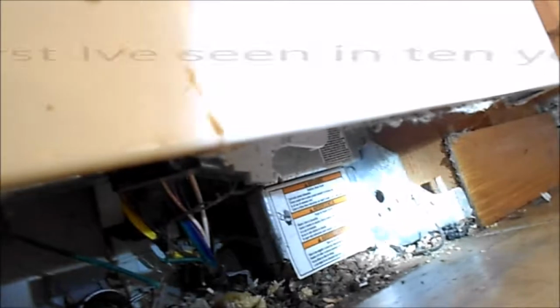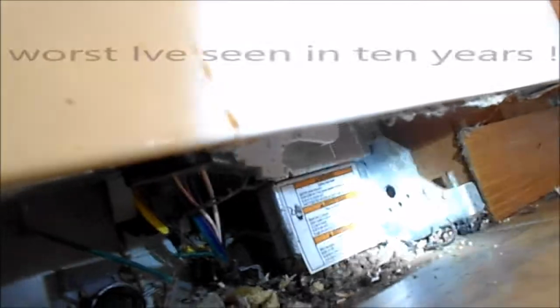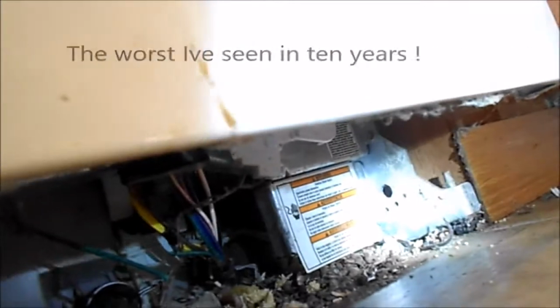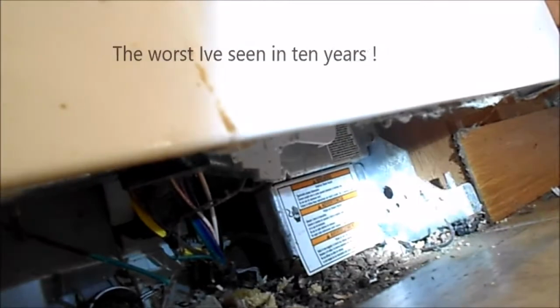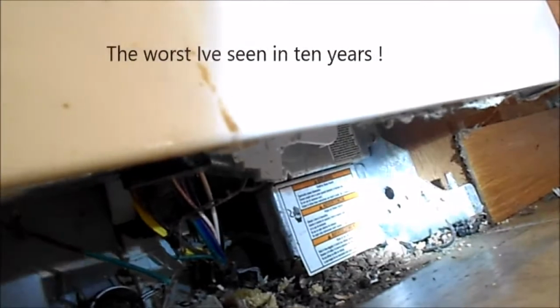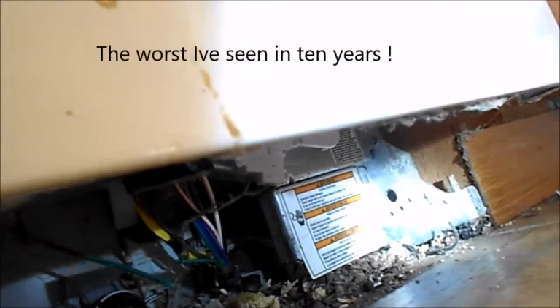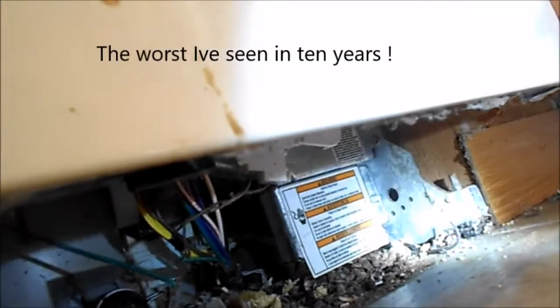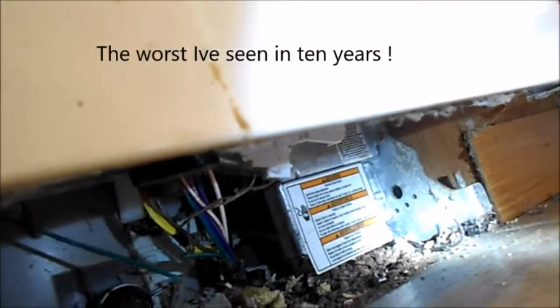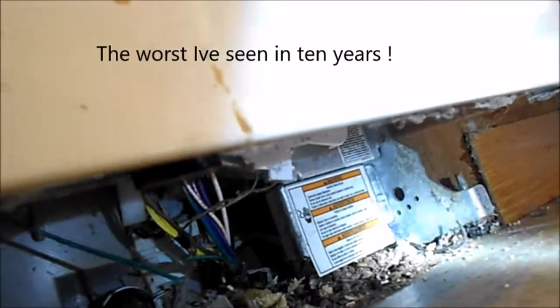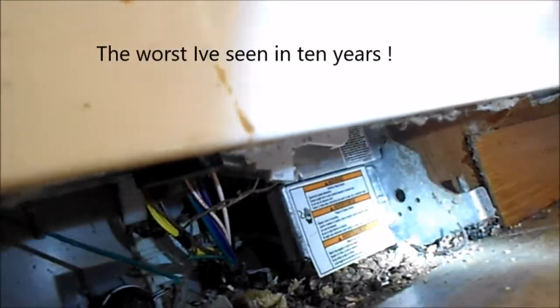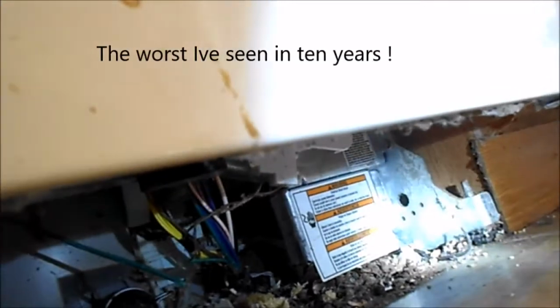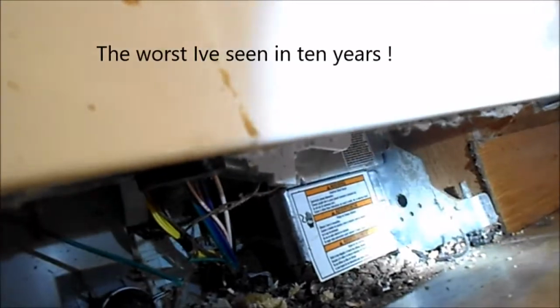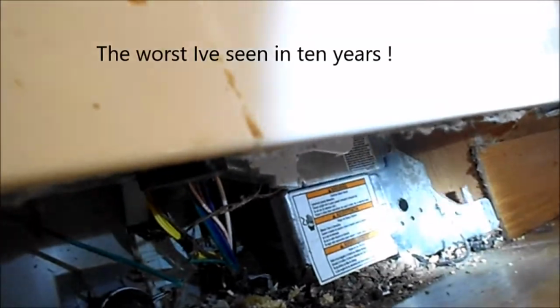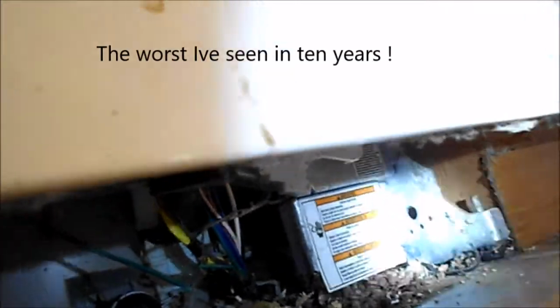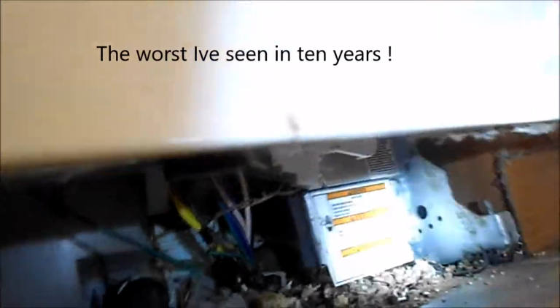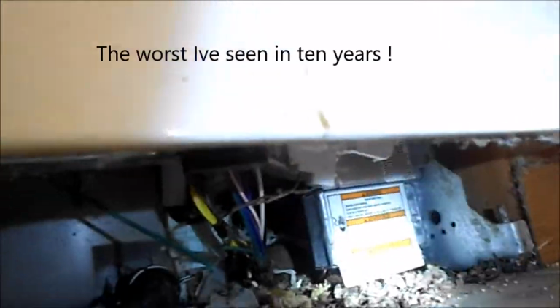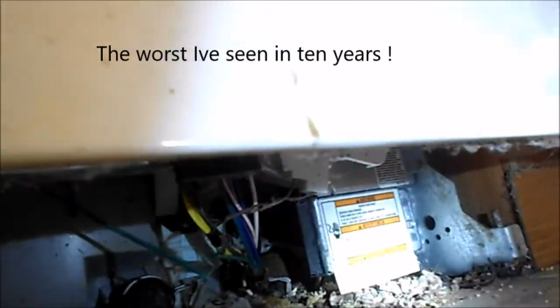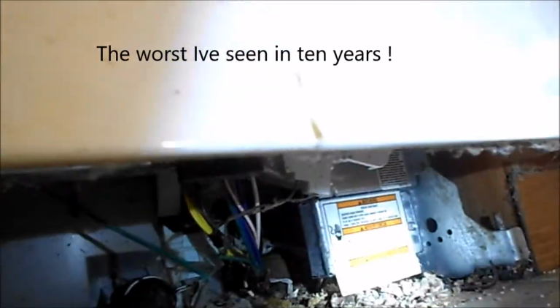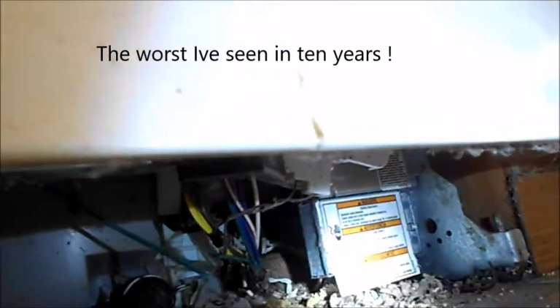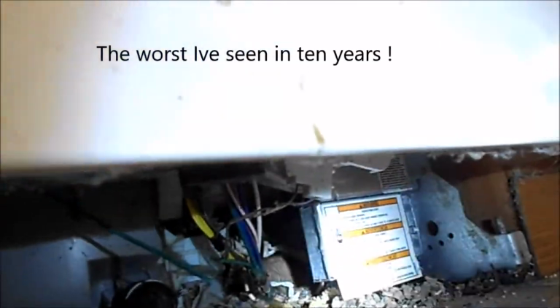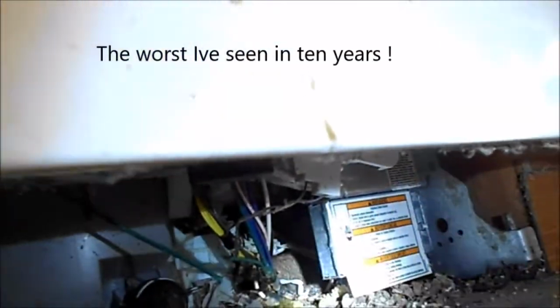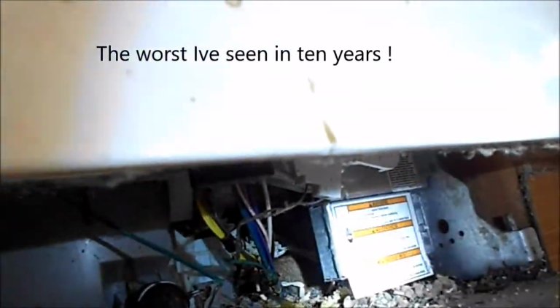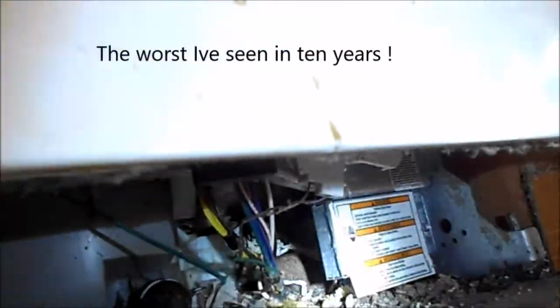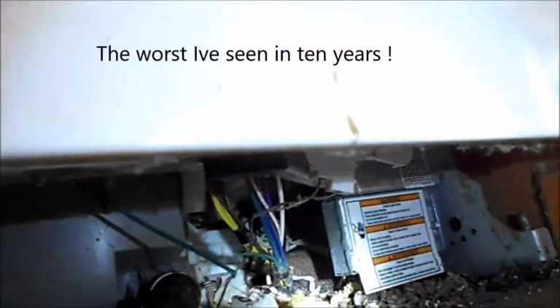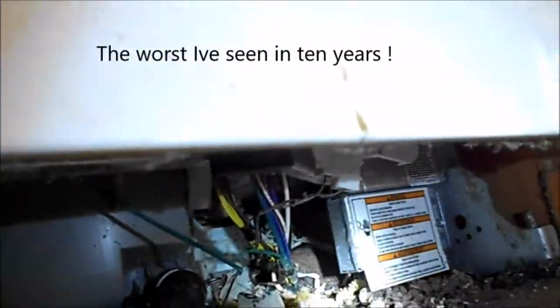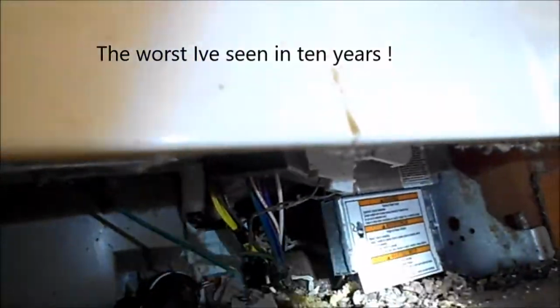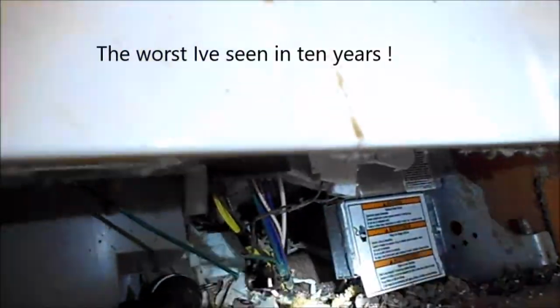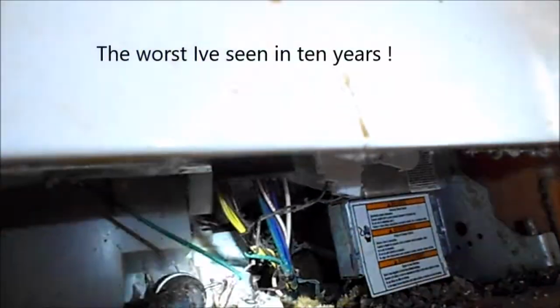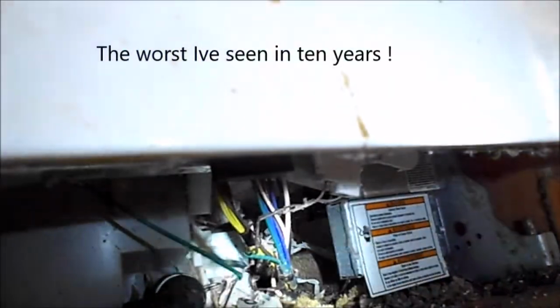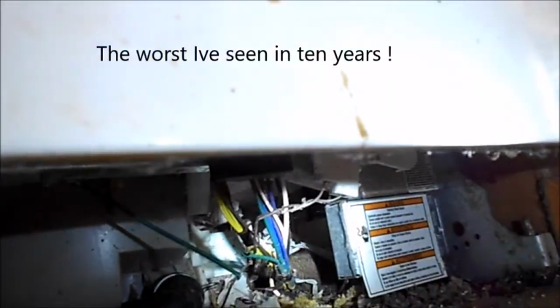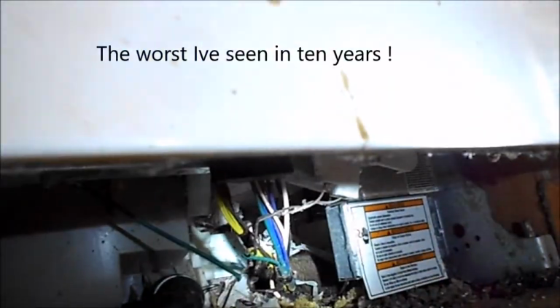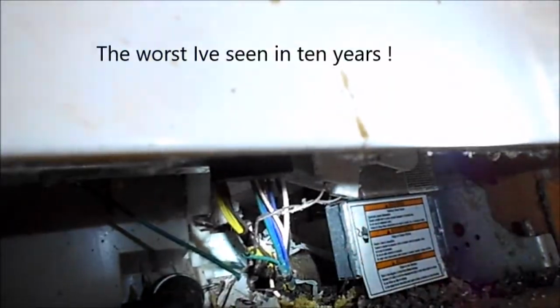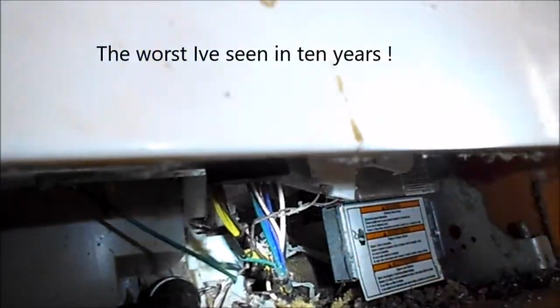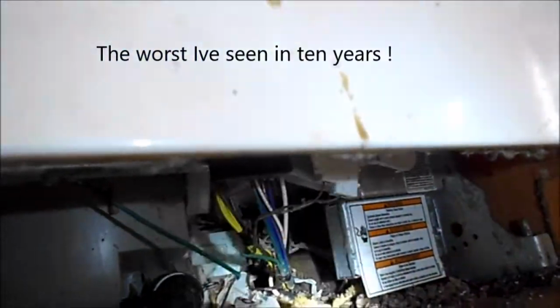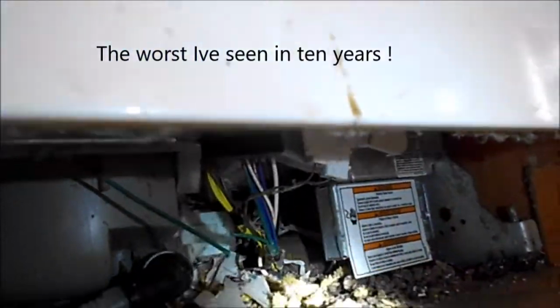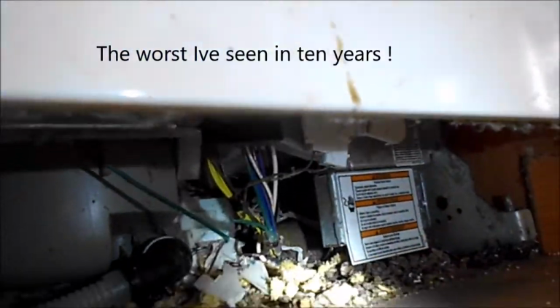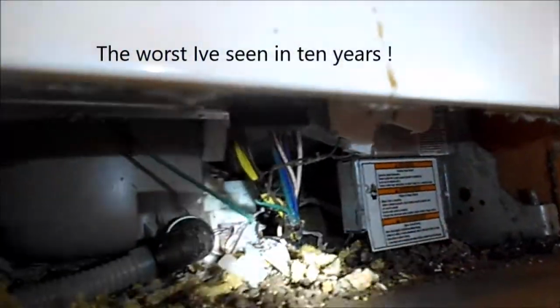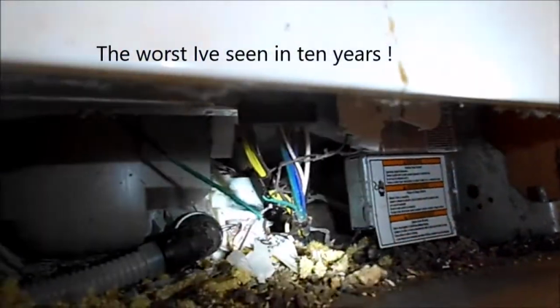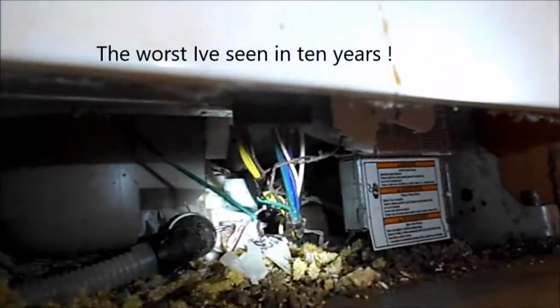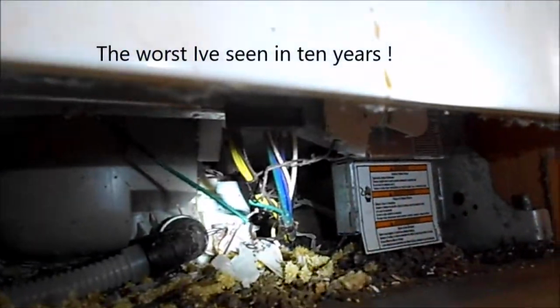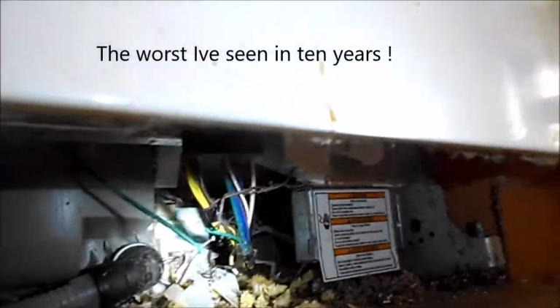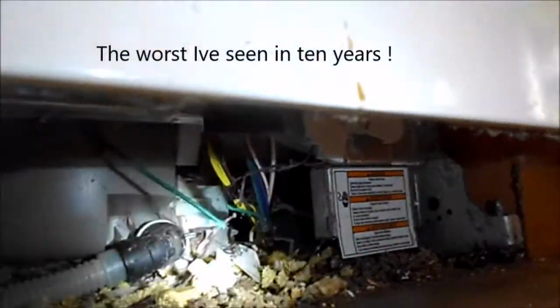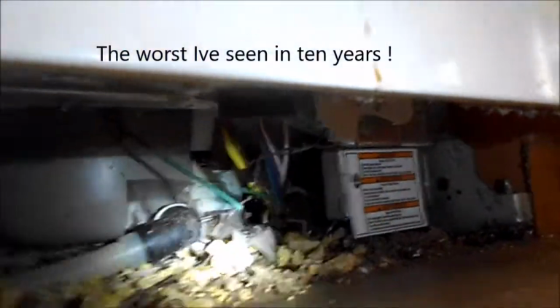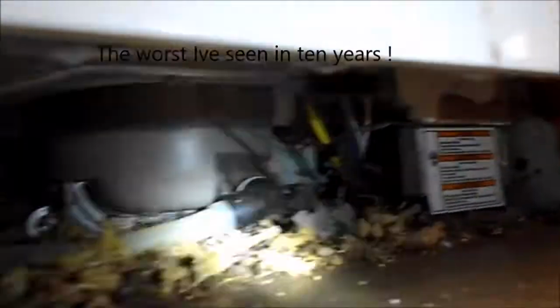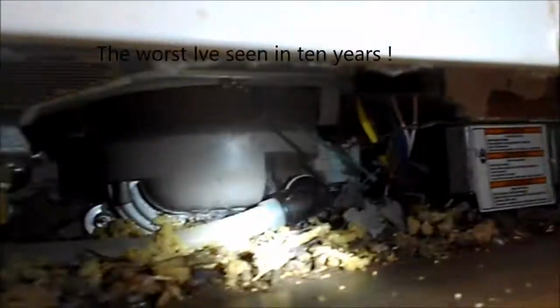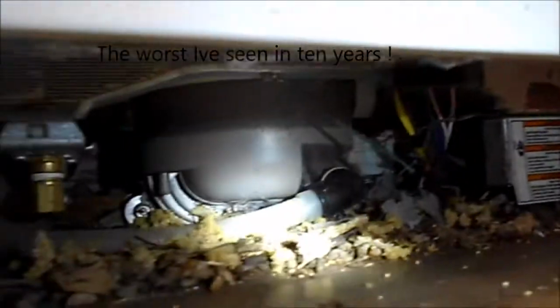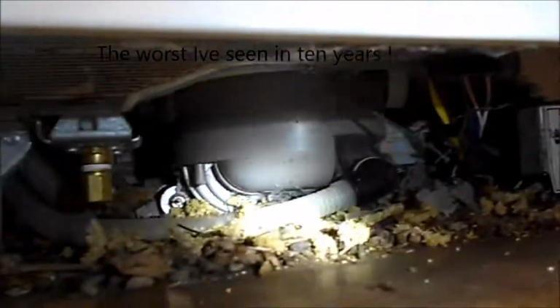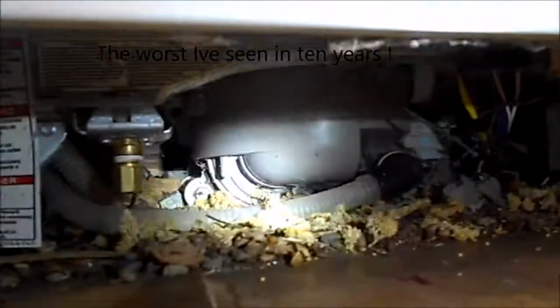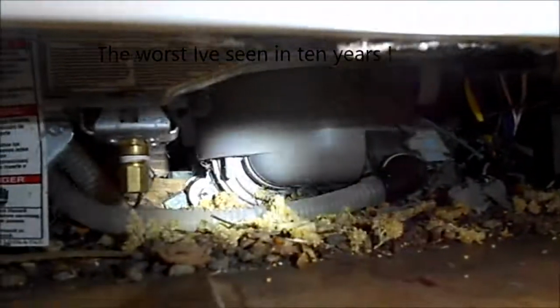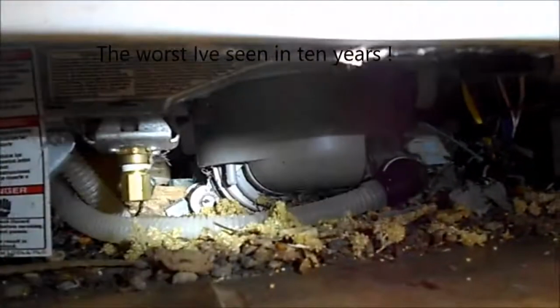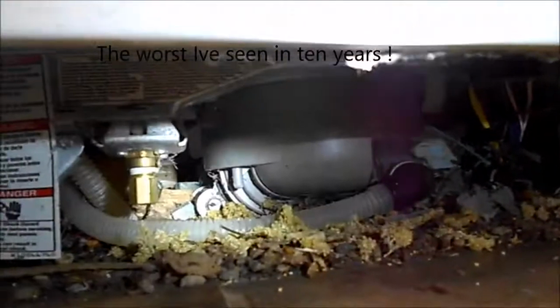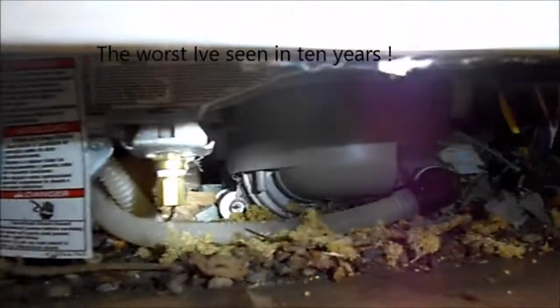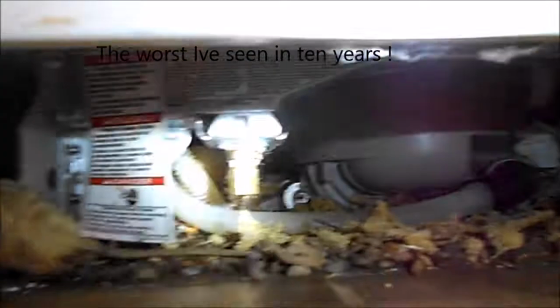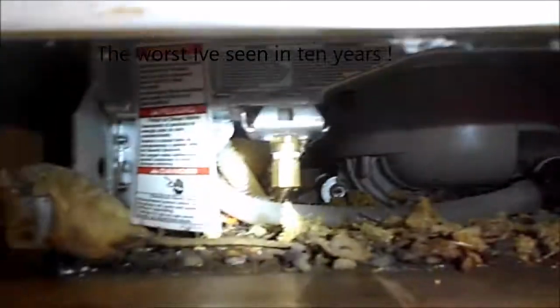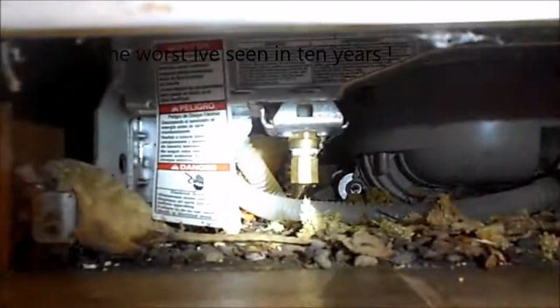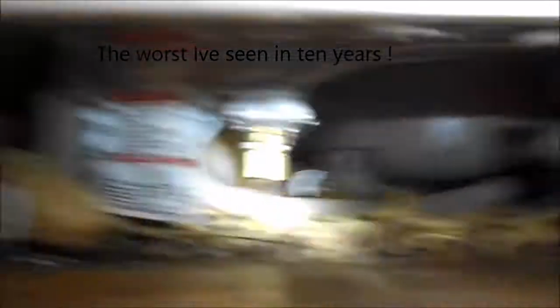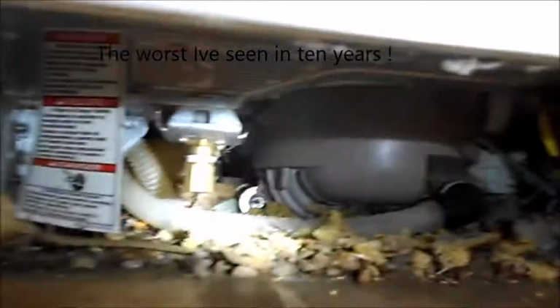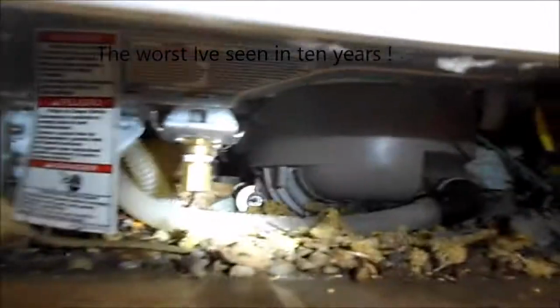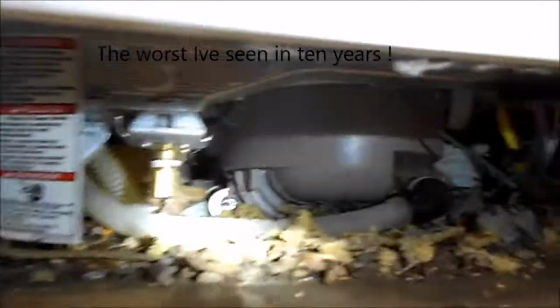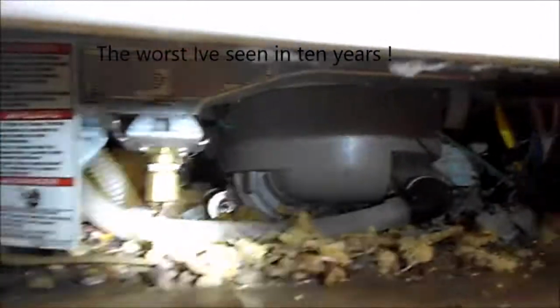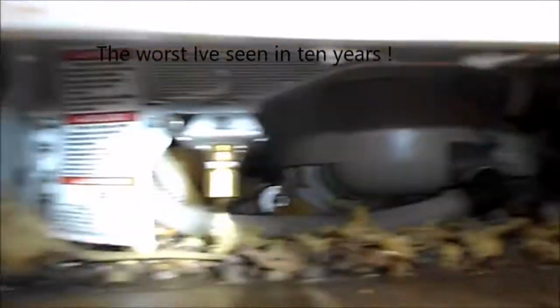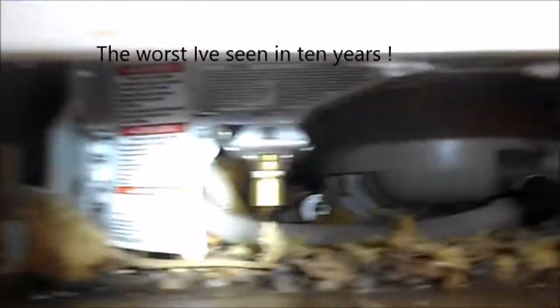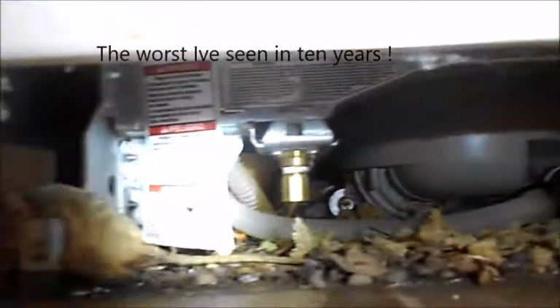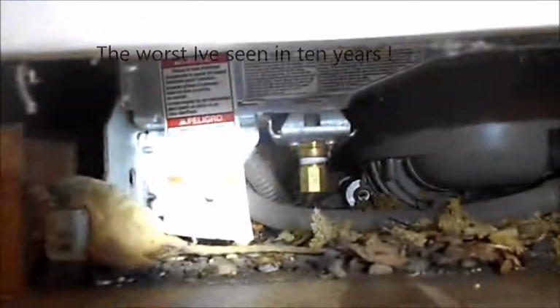We're going to have to turn the power off. Do you know where the power is? It's out here. Okay.